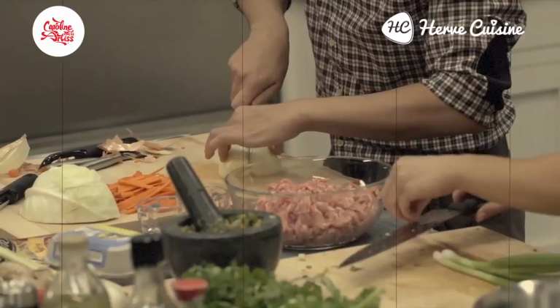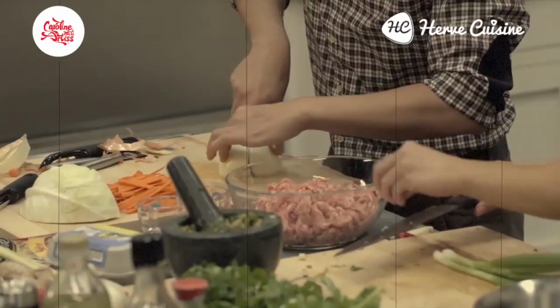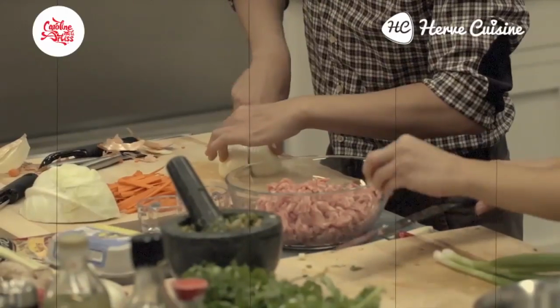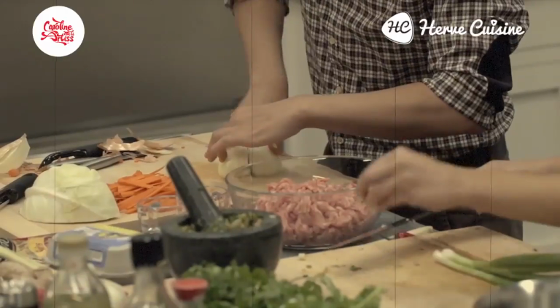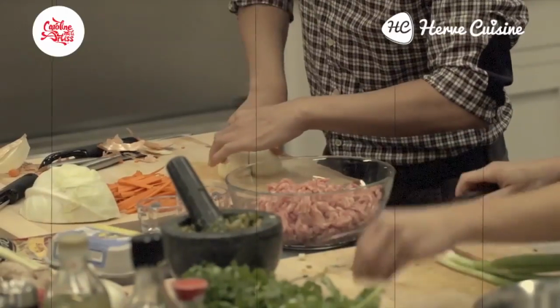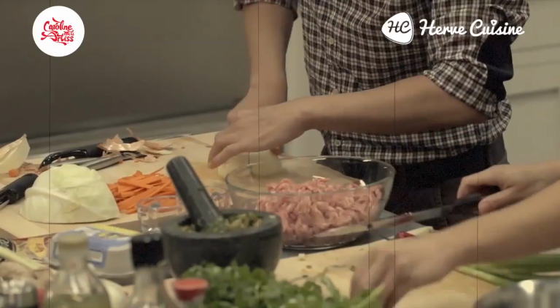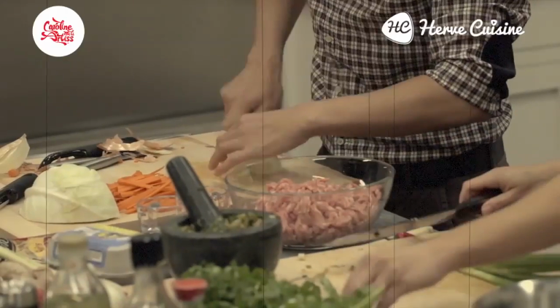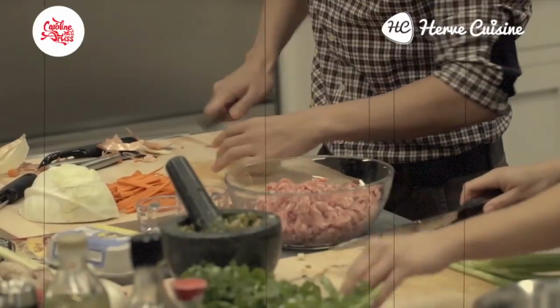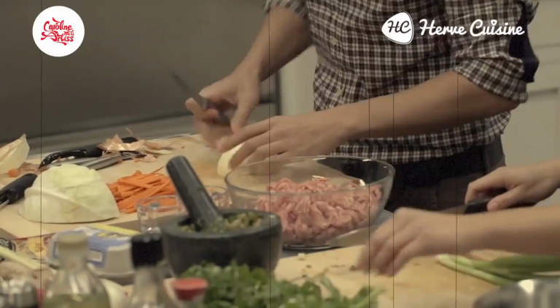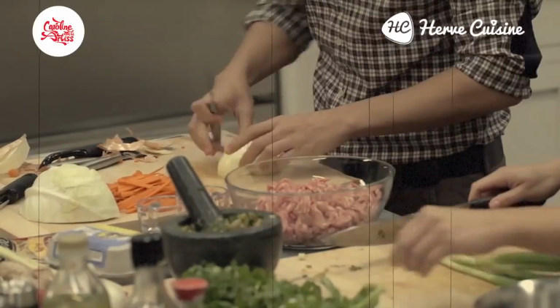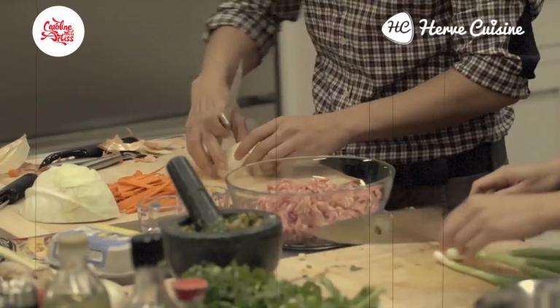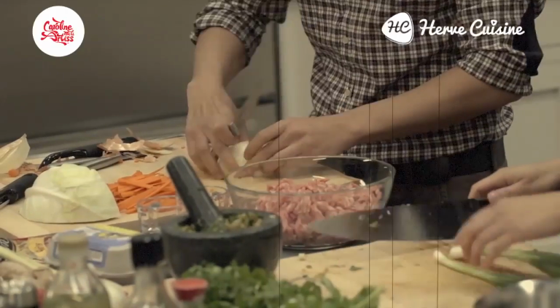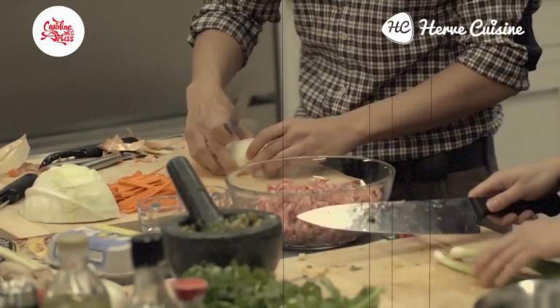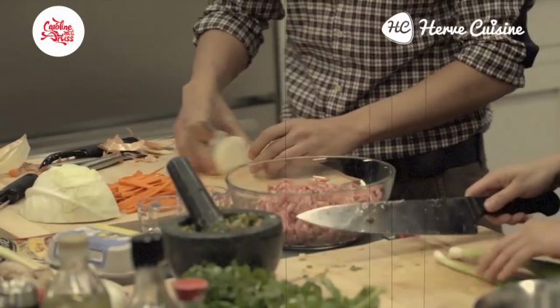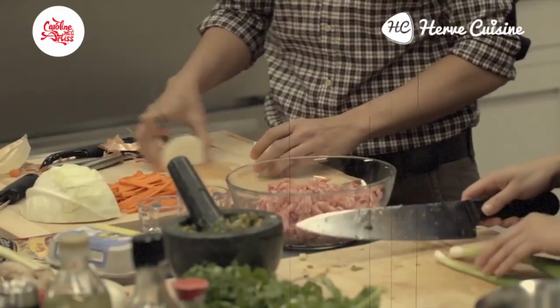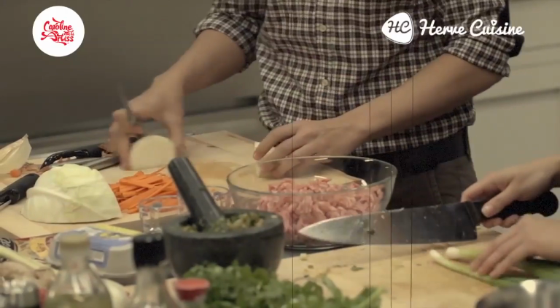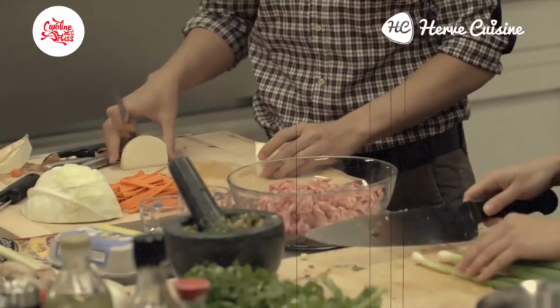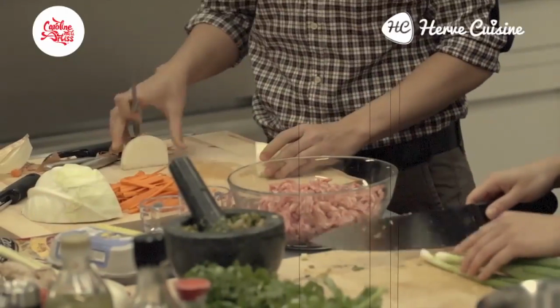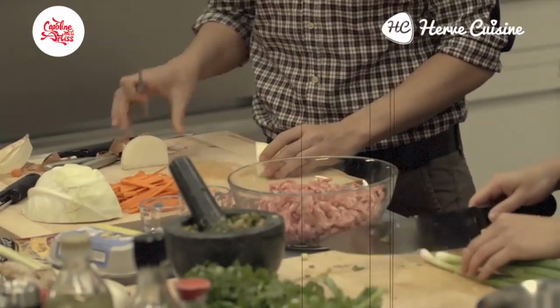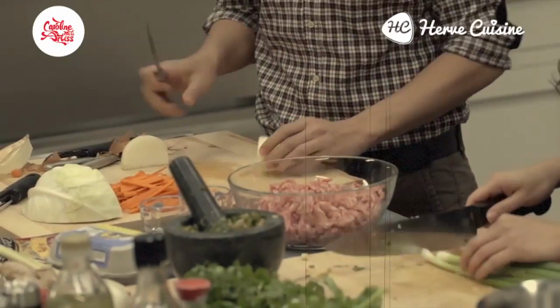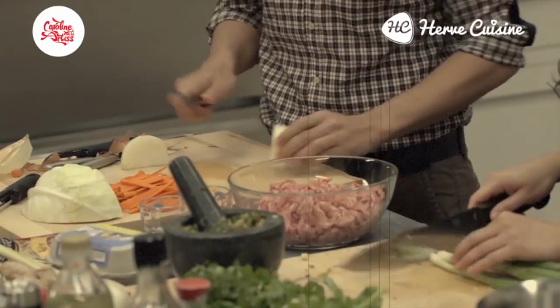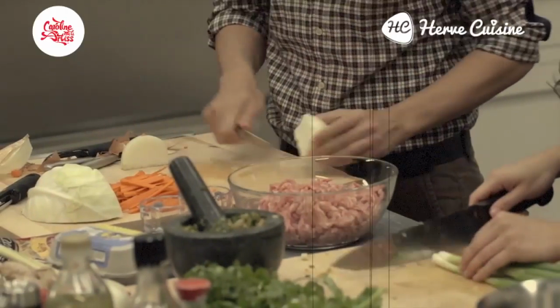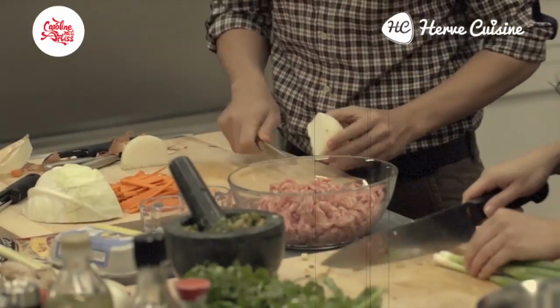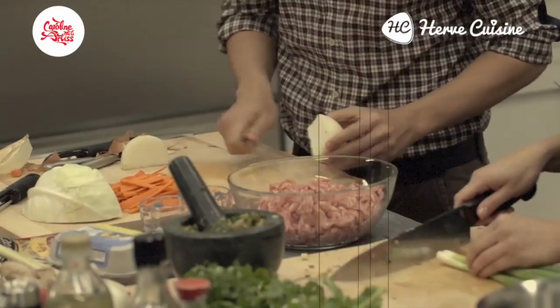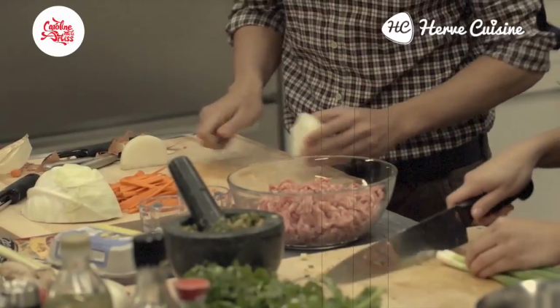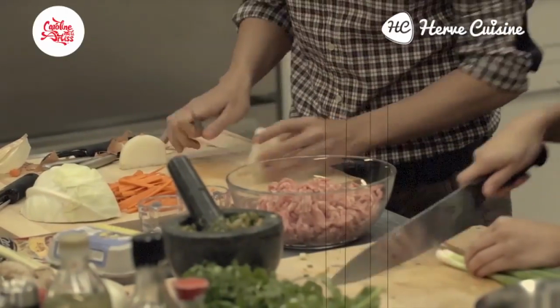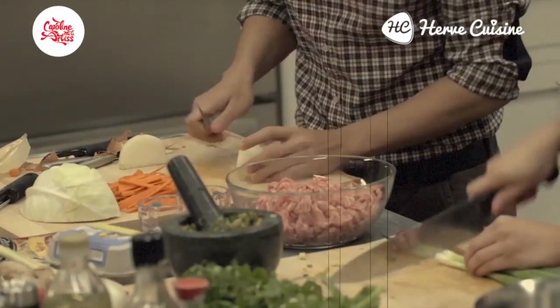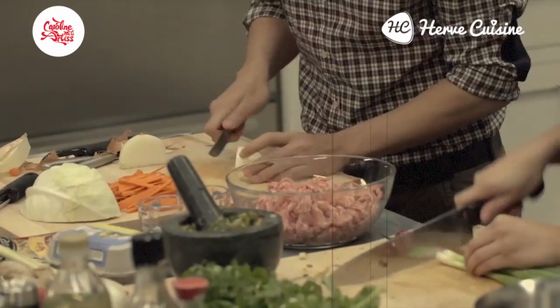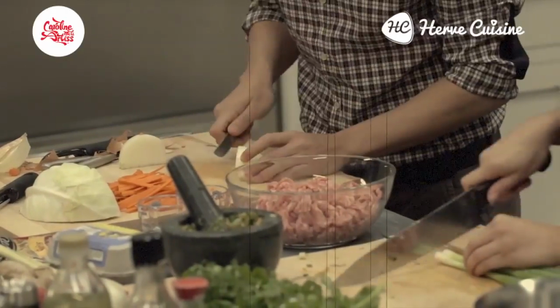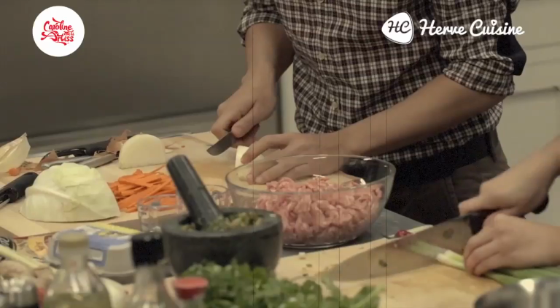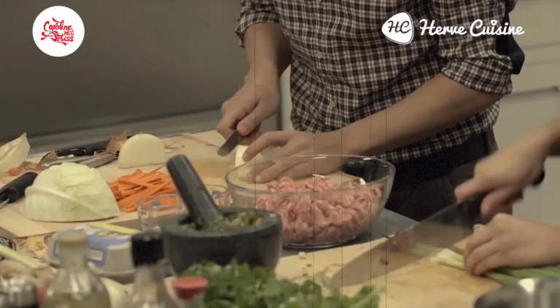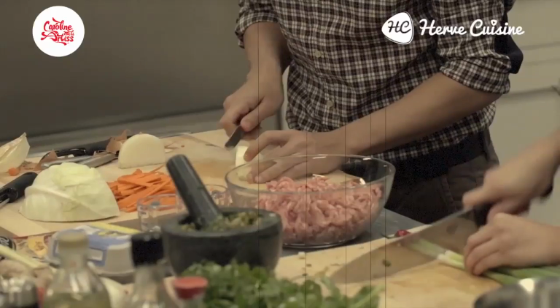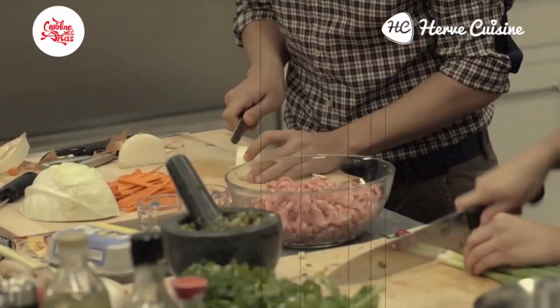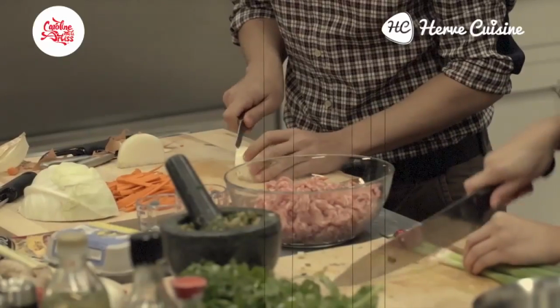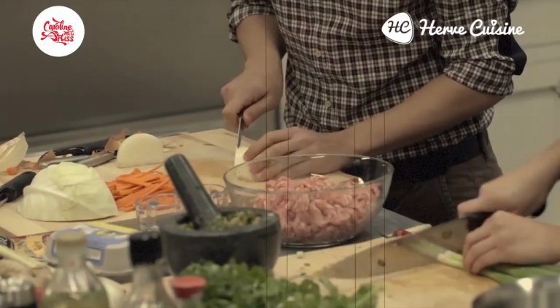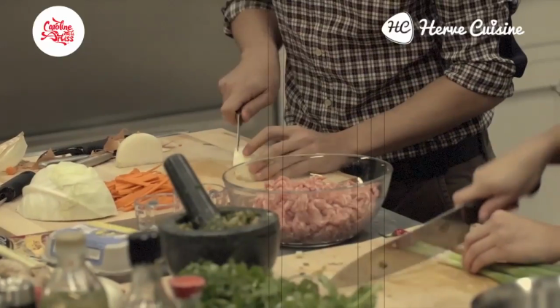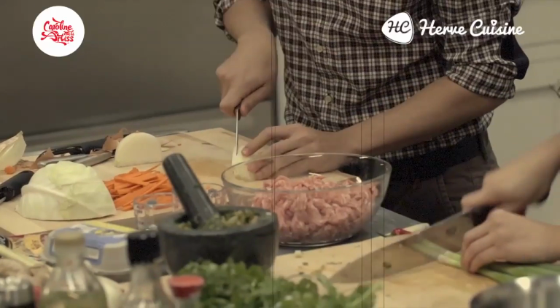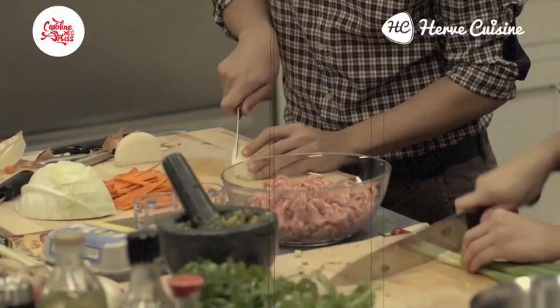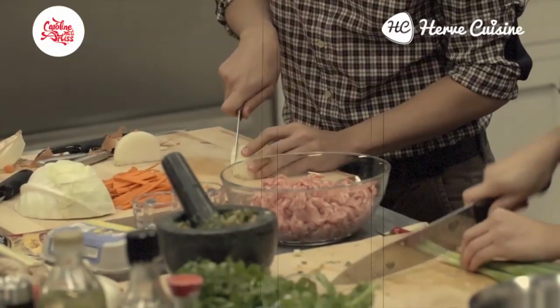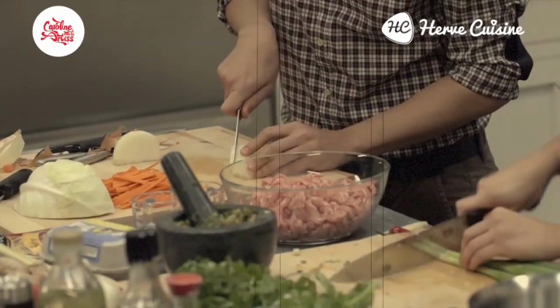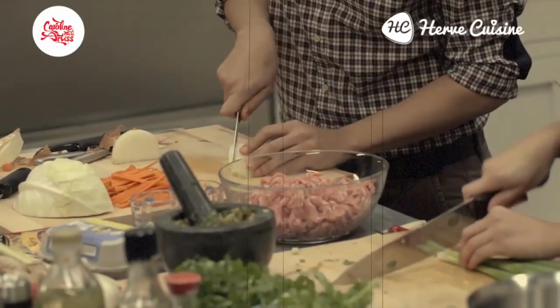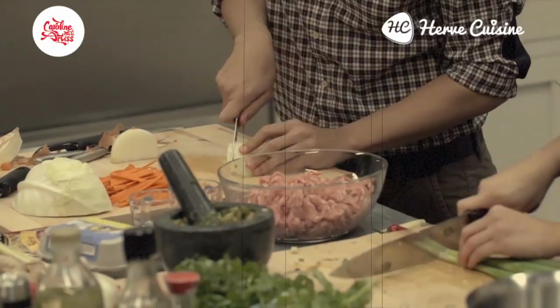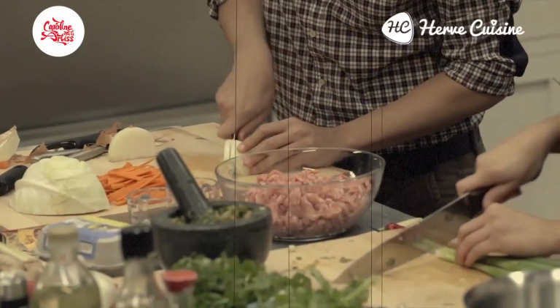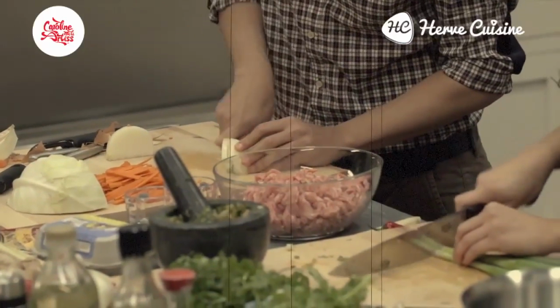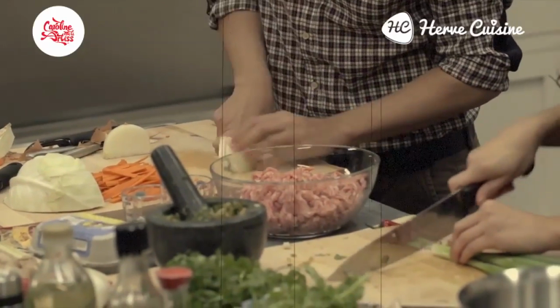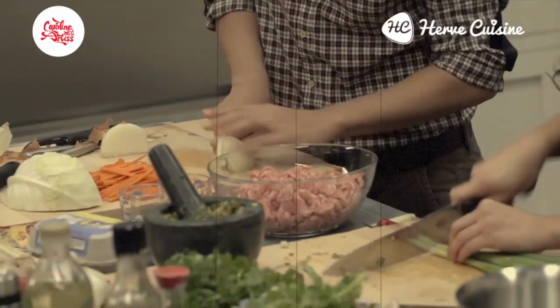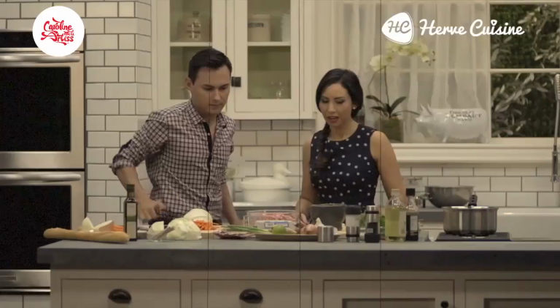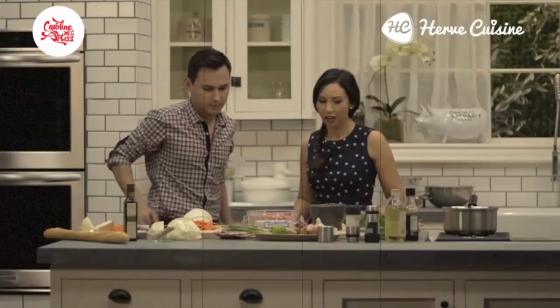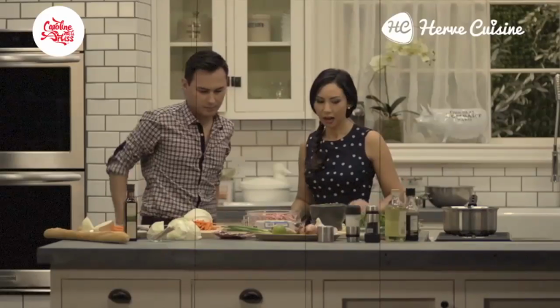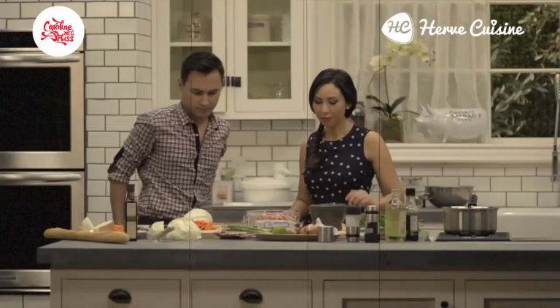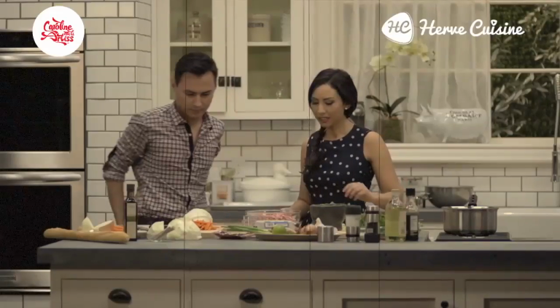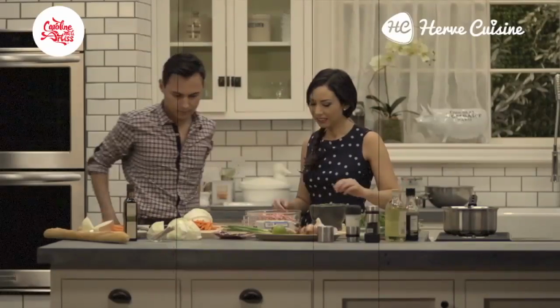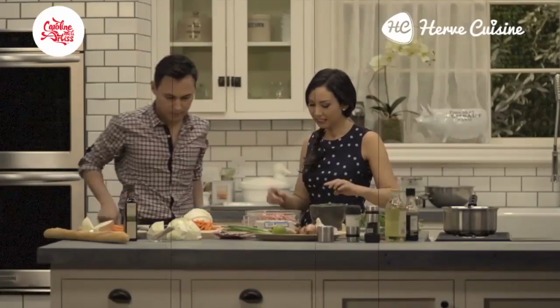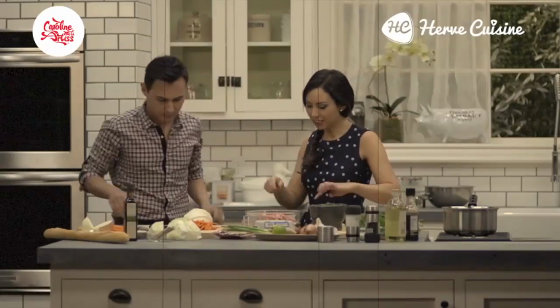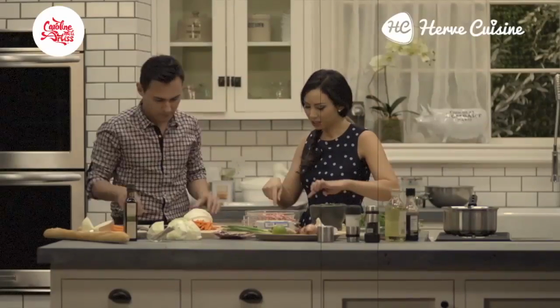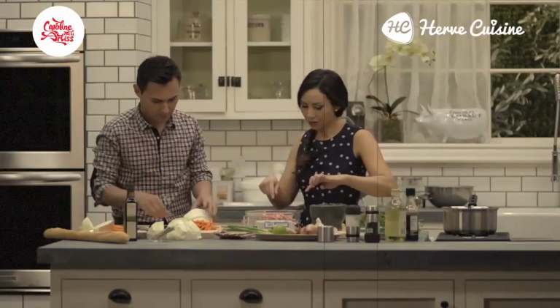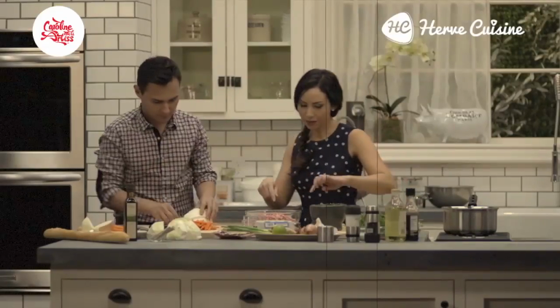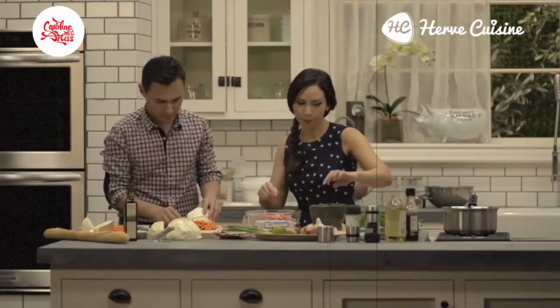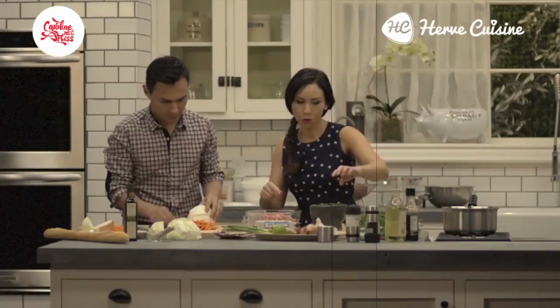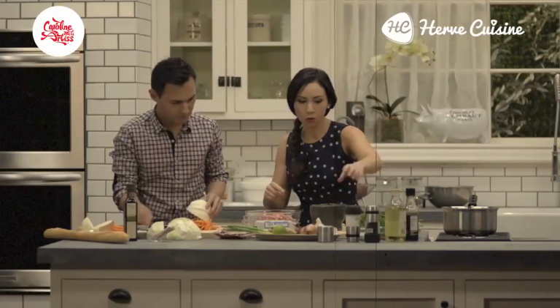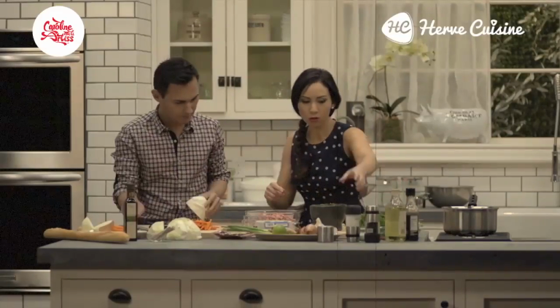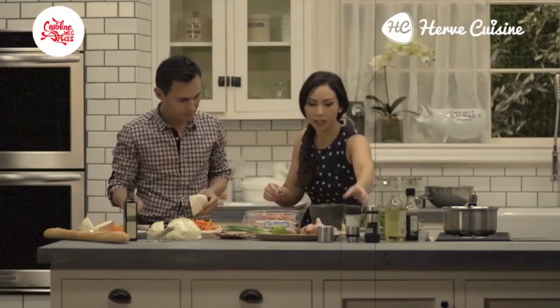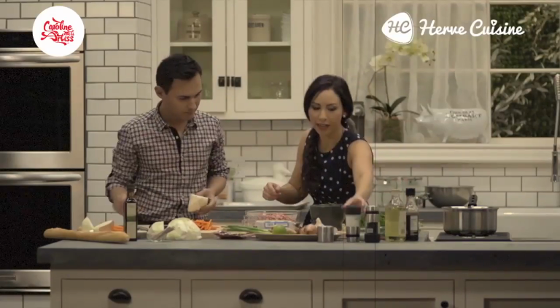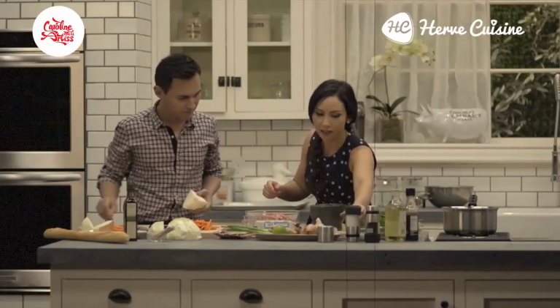Once all the prep's done for this, it's actually quite easy. The prep is the longest. I'm going to season my pork now.